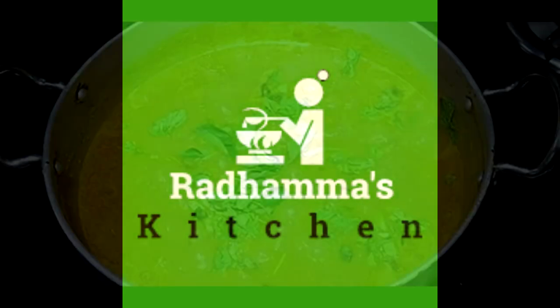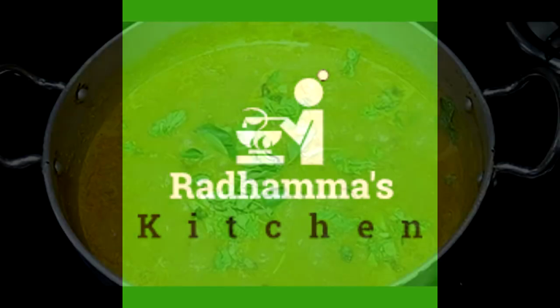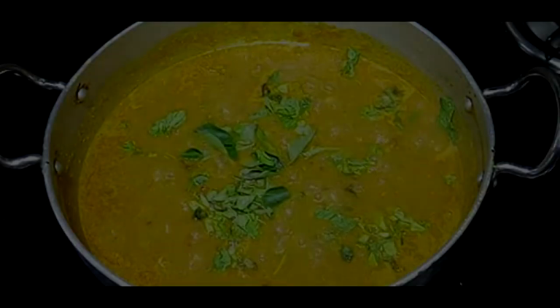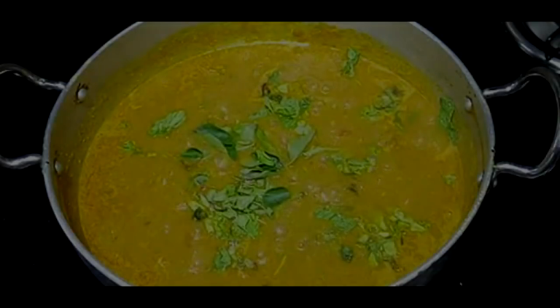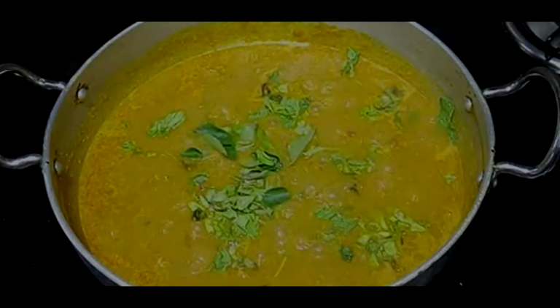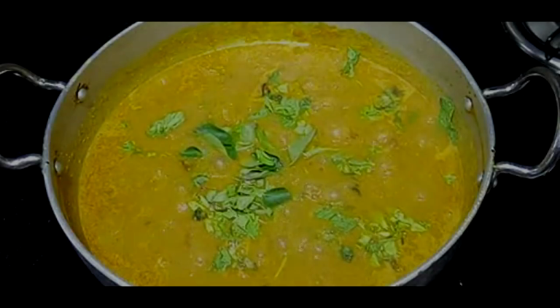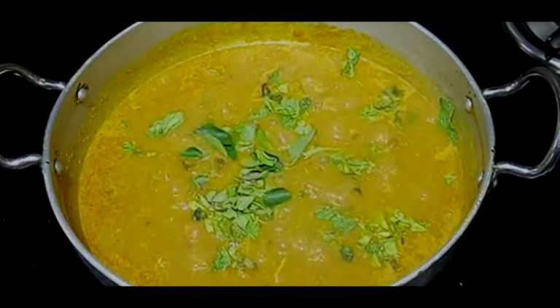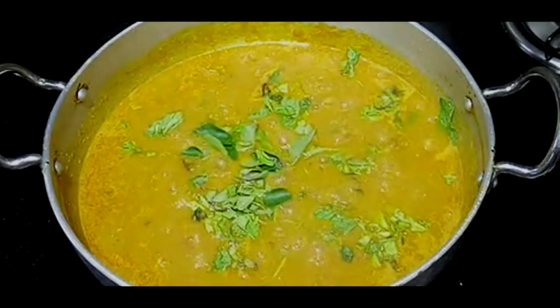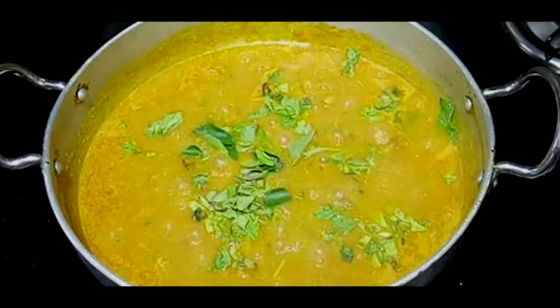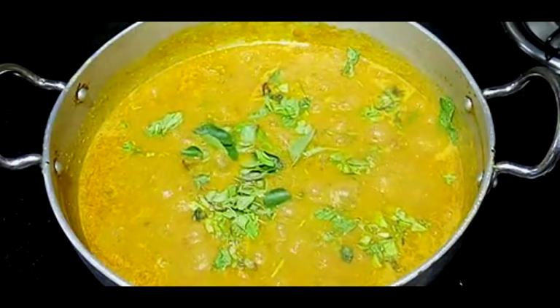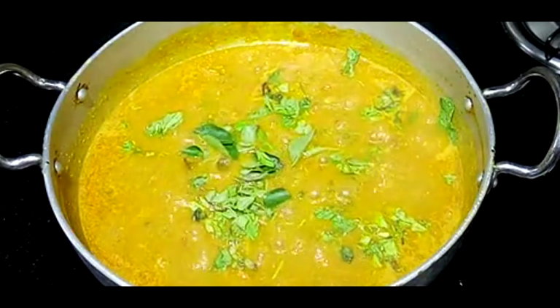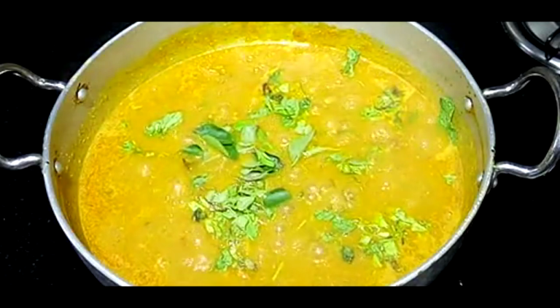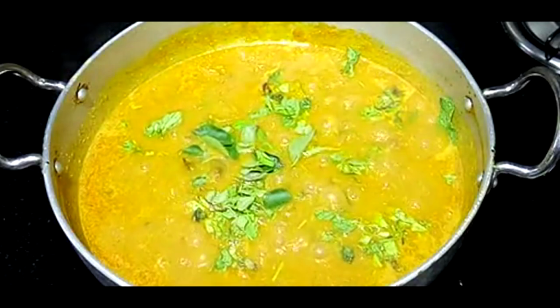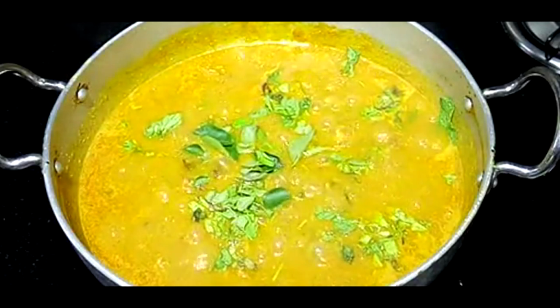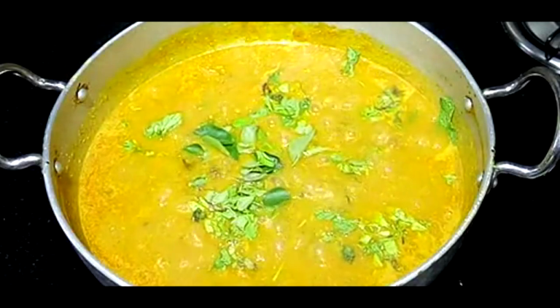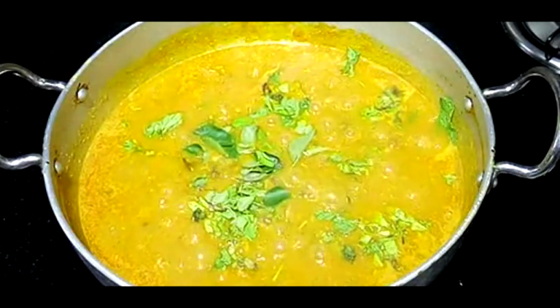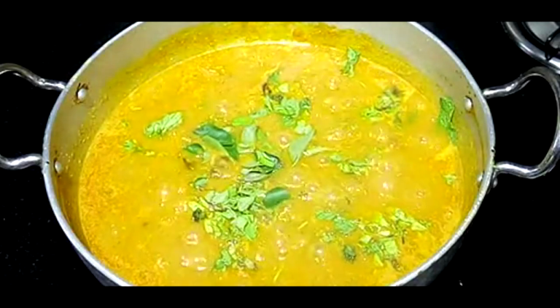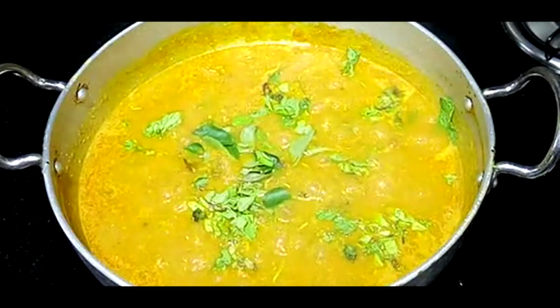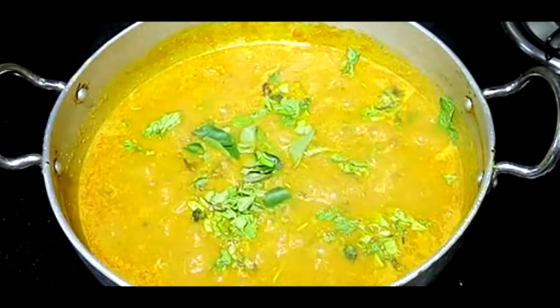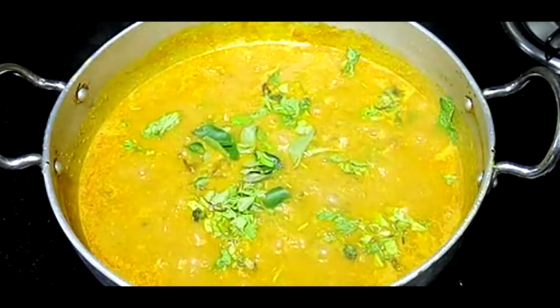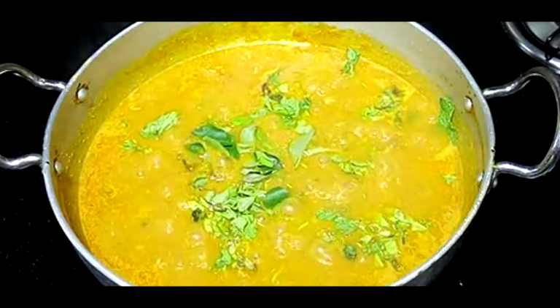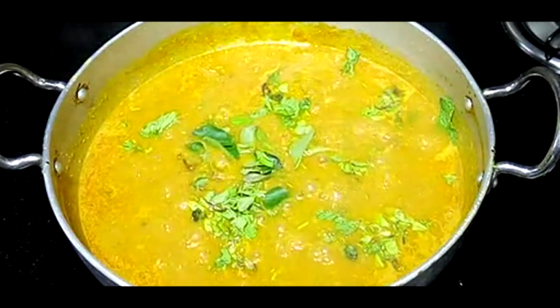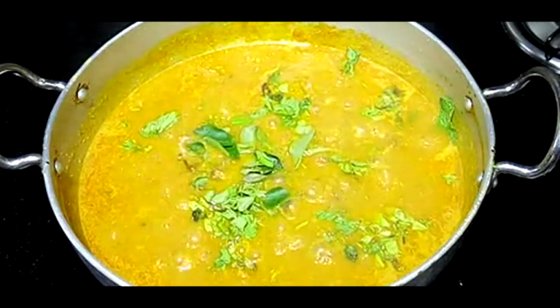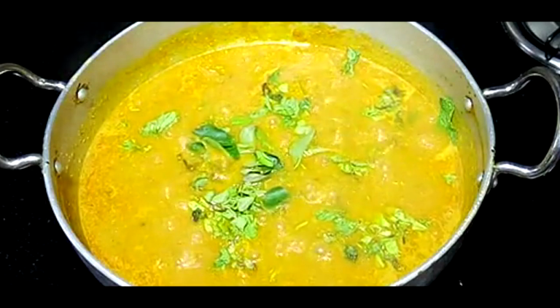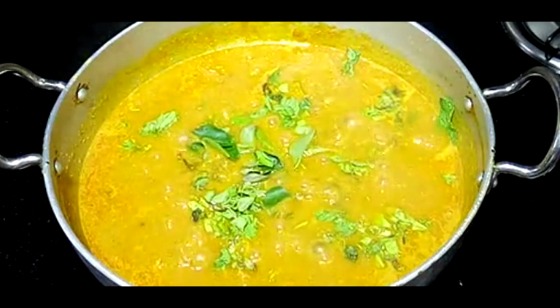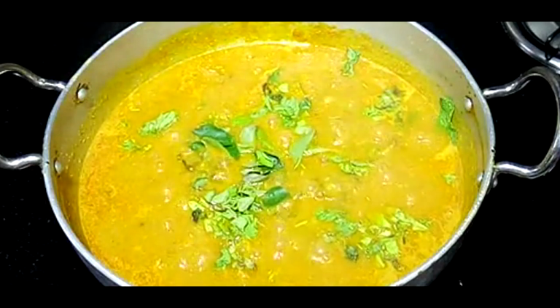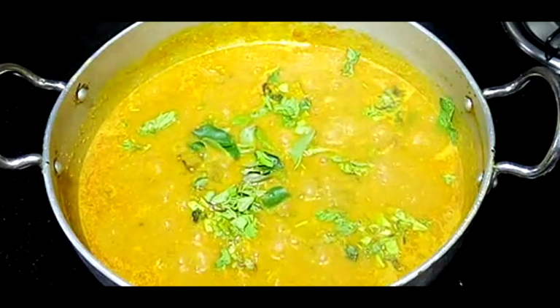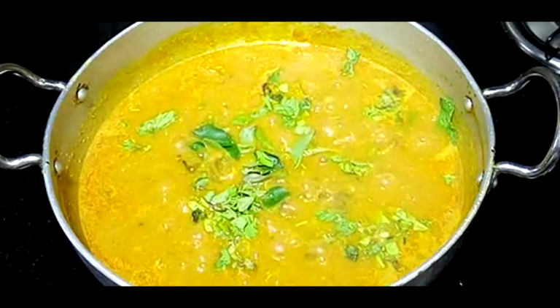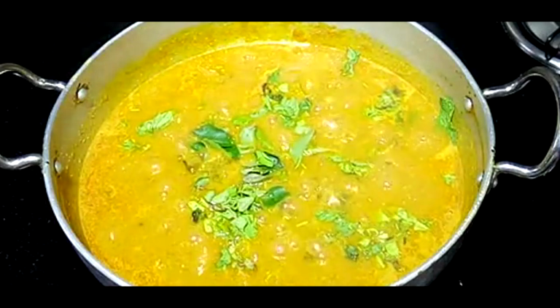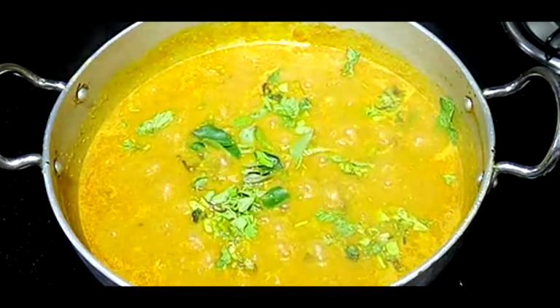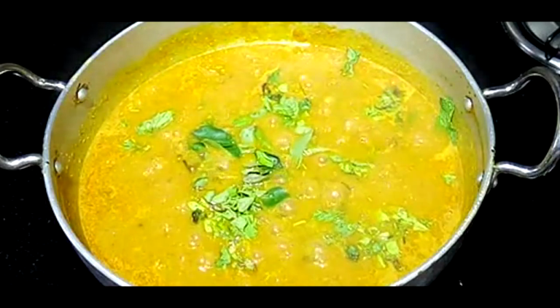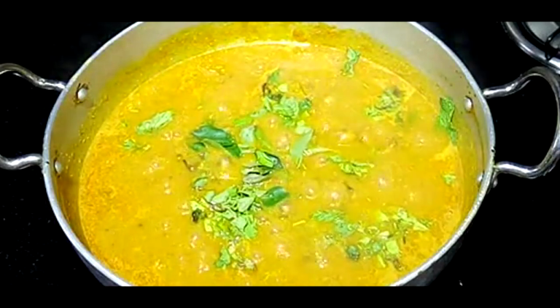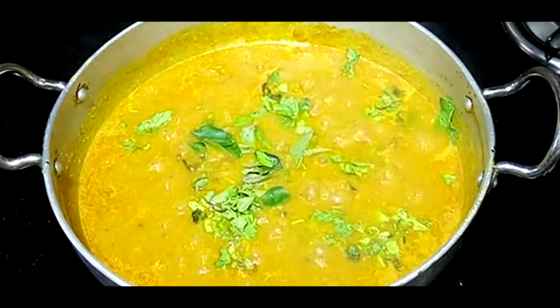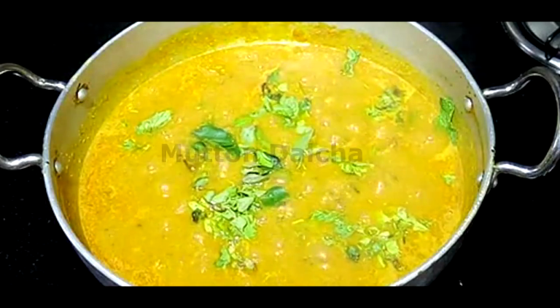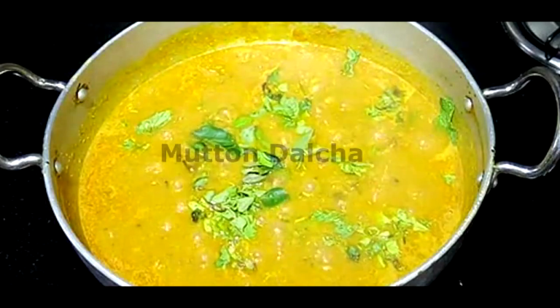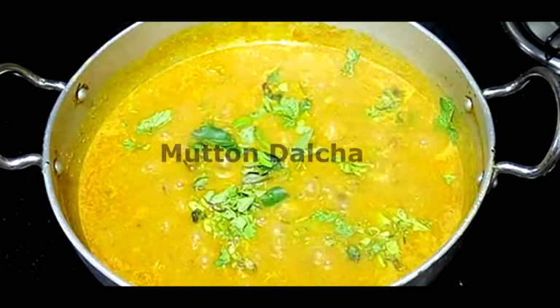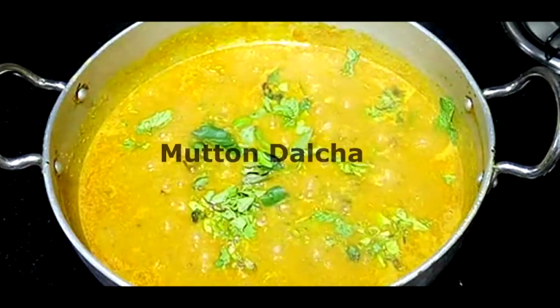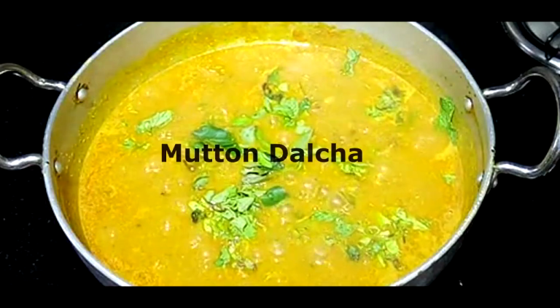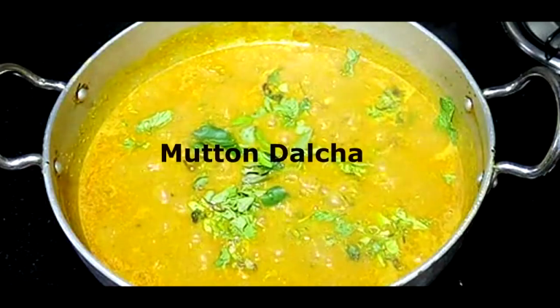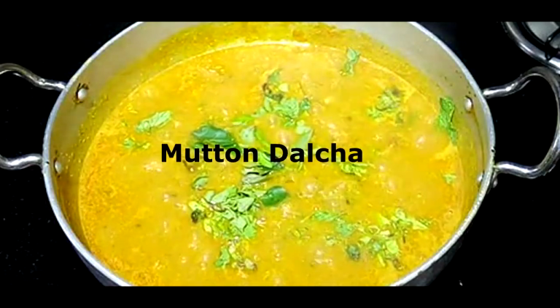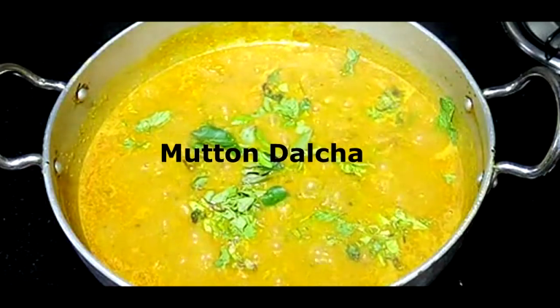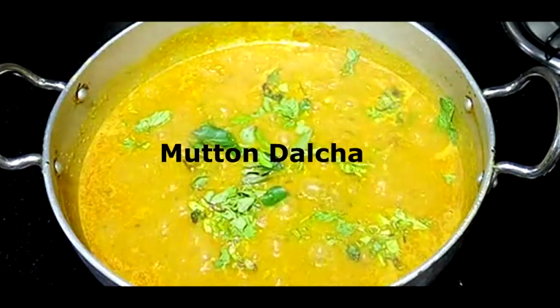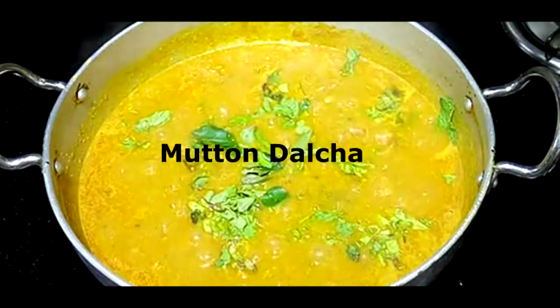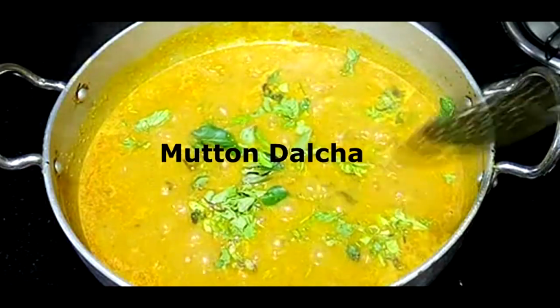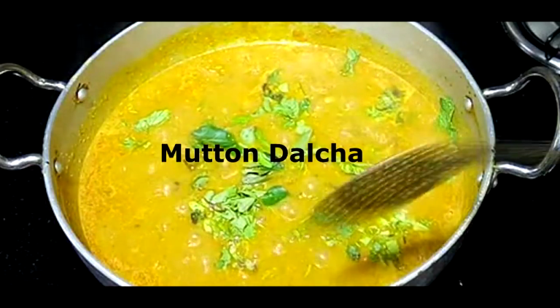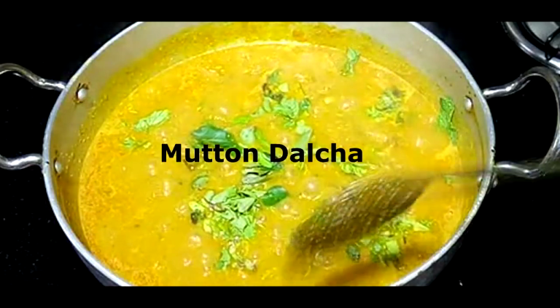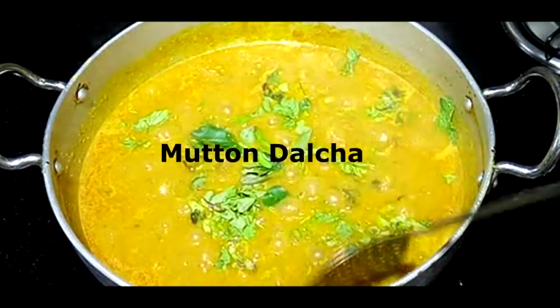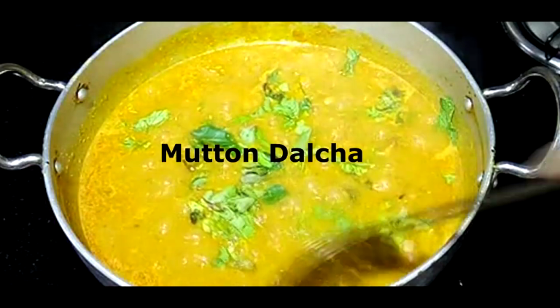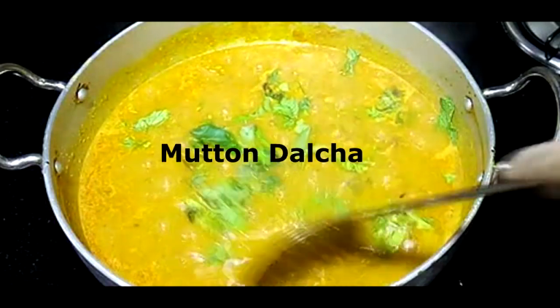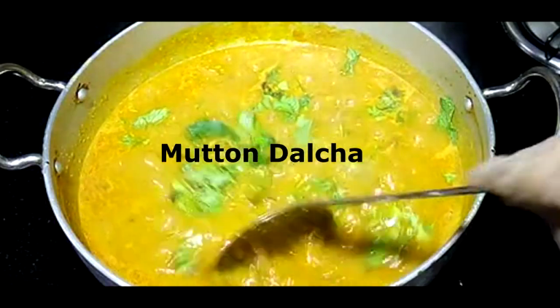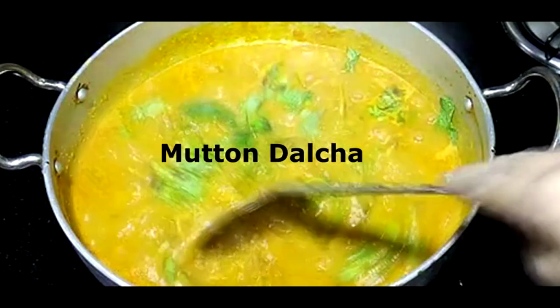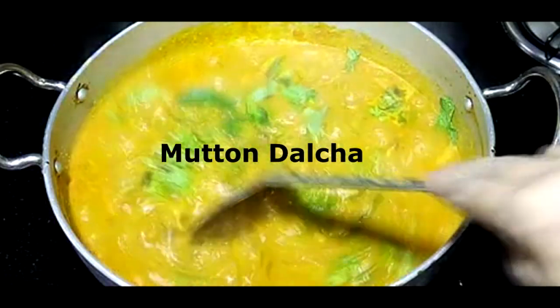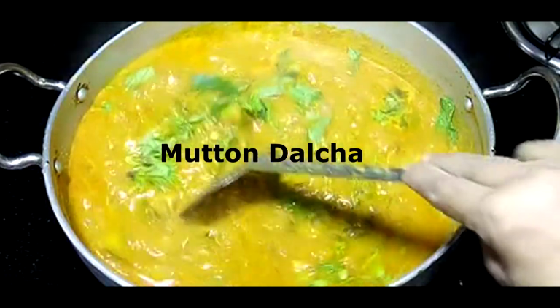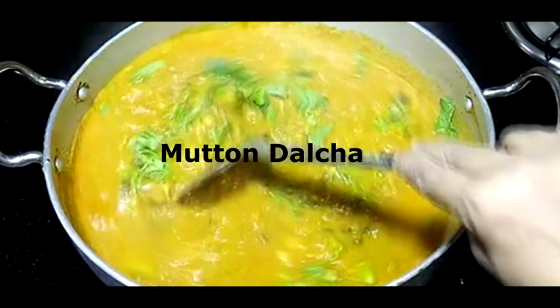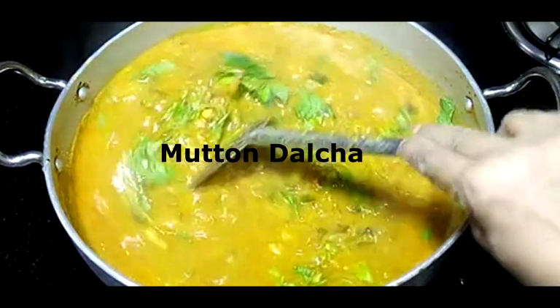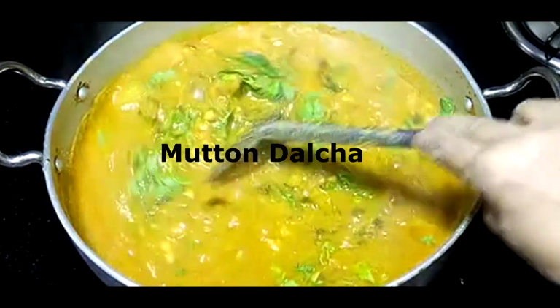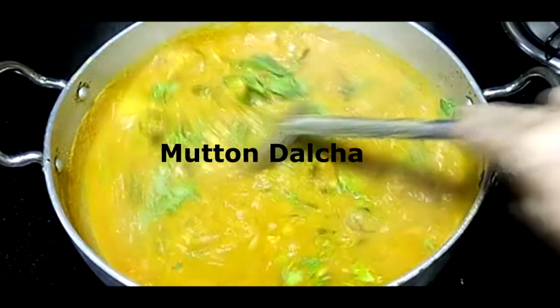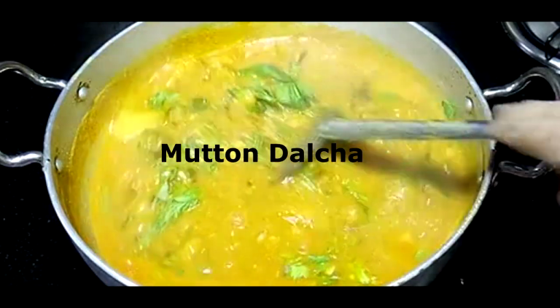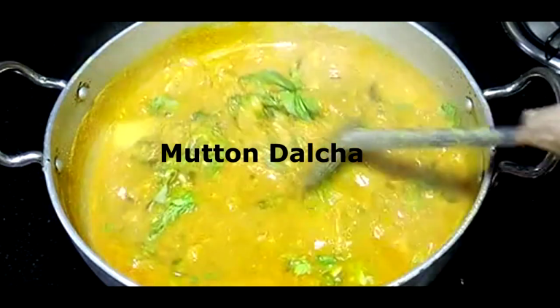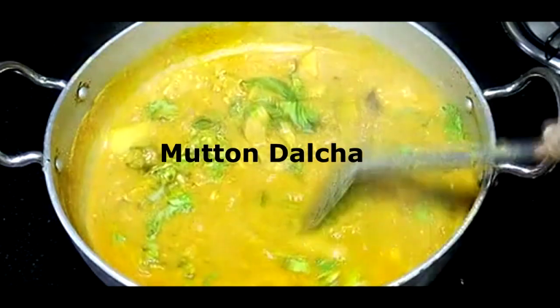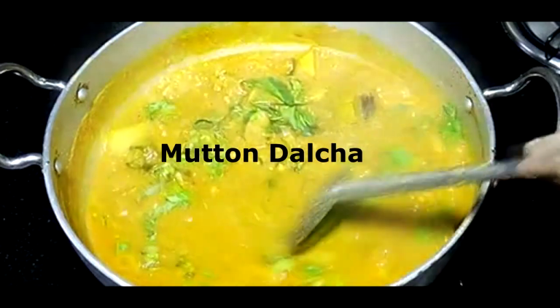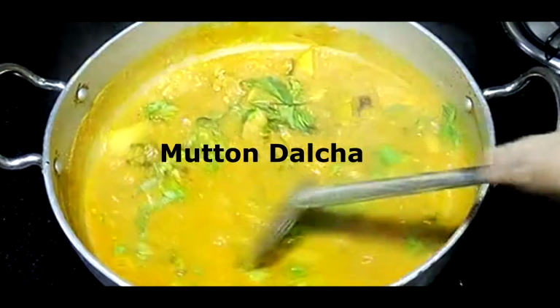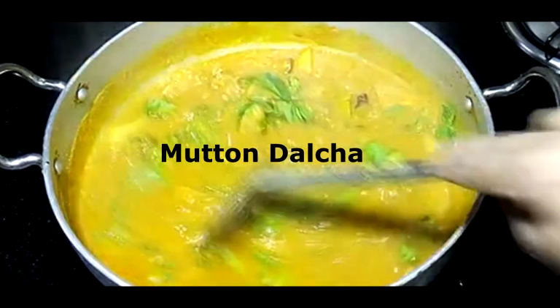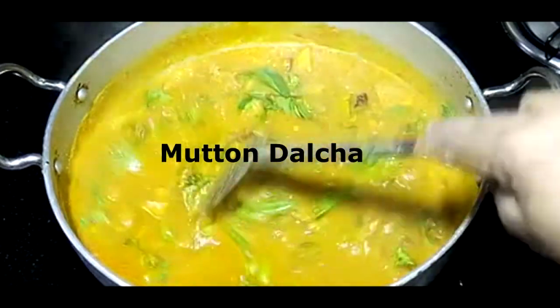Hello everyone, welcome to Radha Mas Kitchan. If you are interested in today's recipe, it is TALCHA.